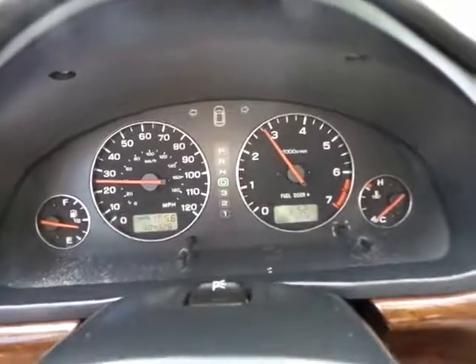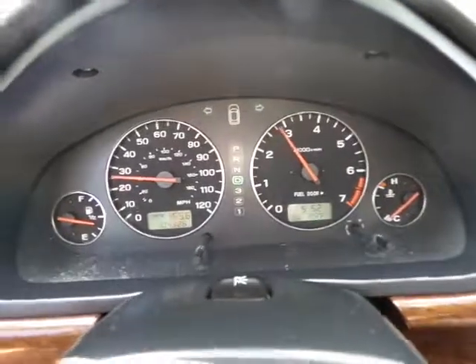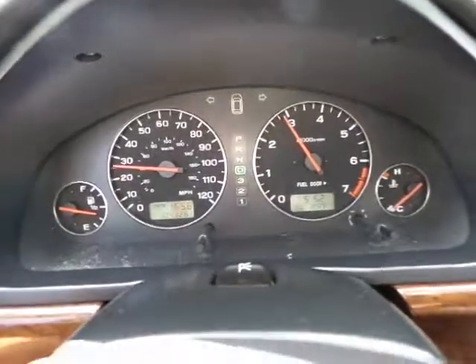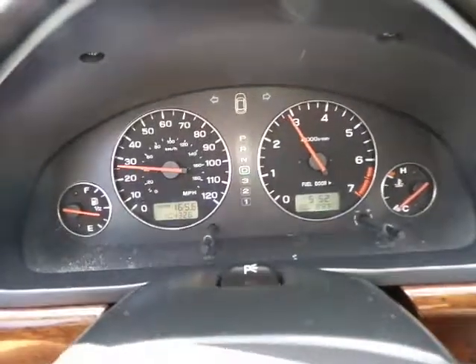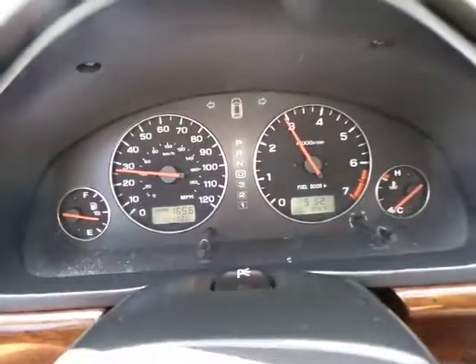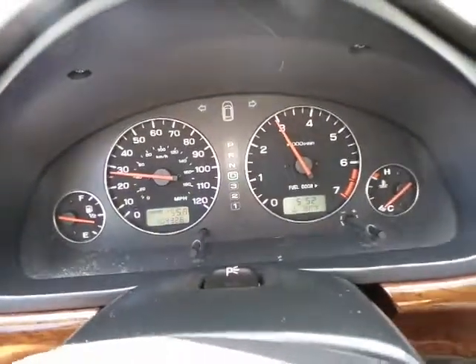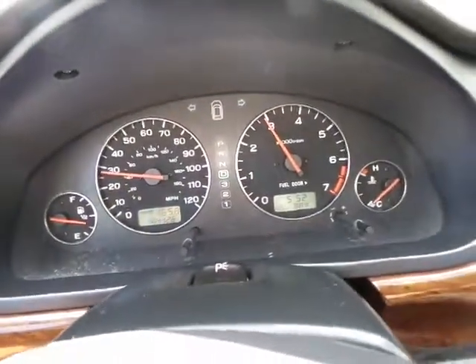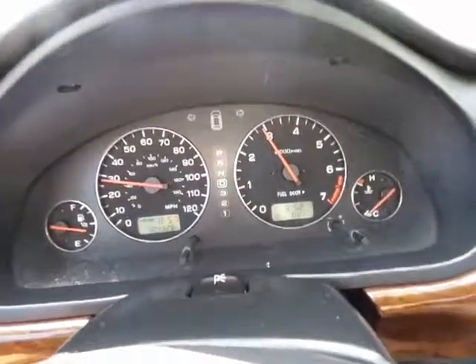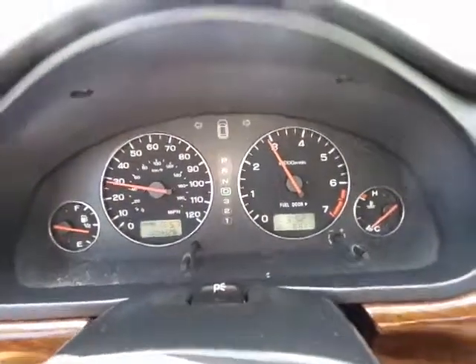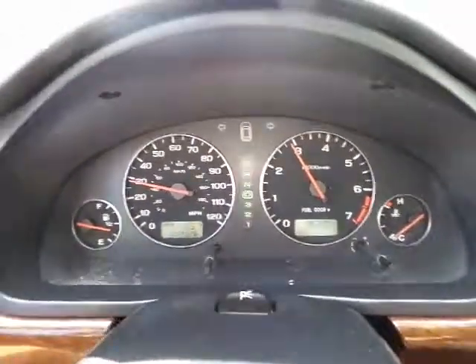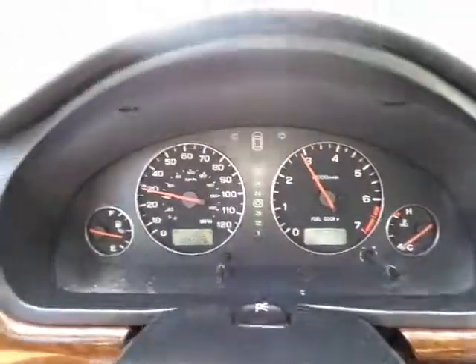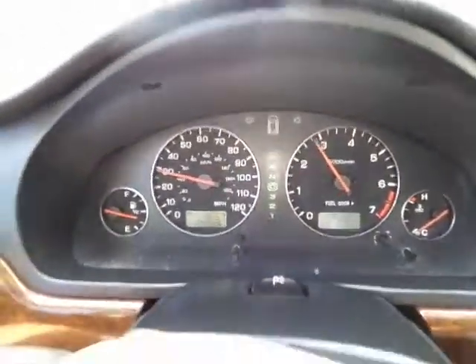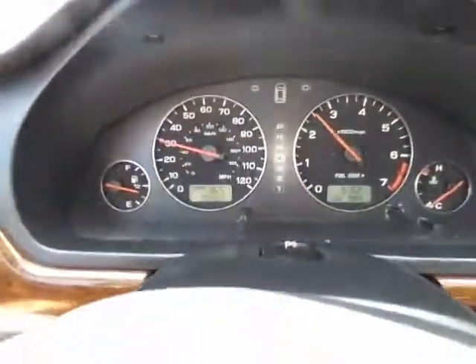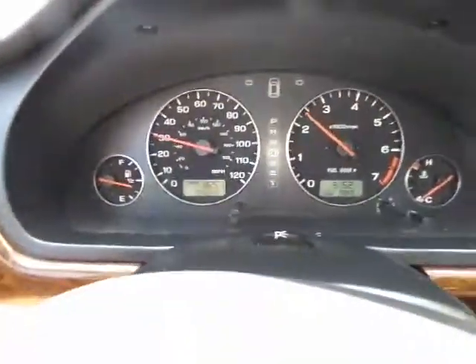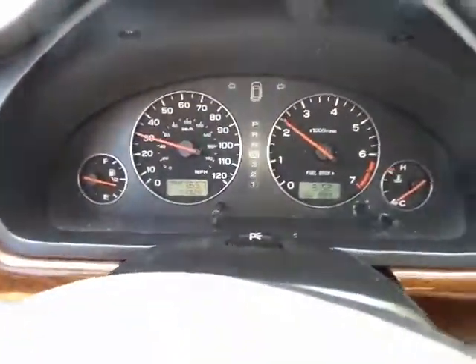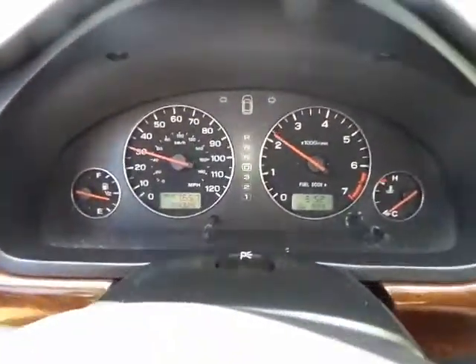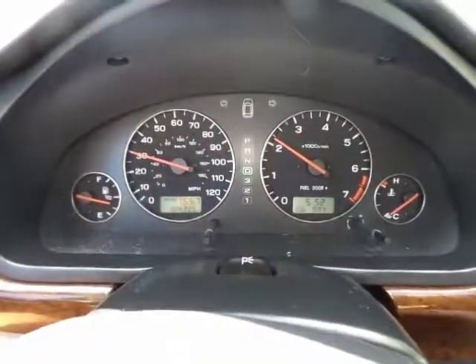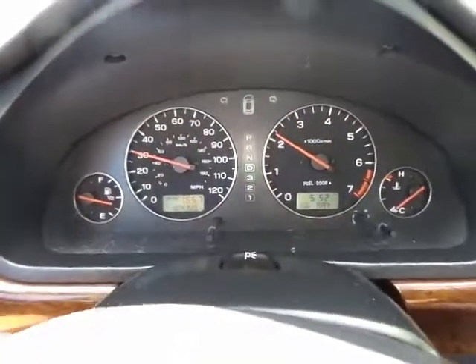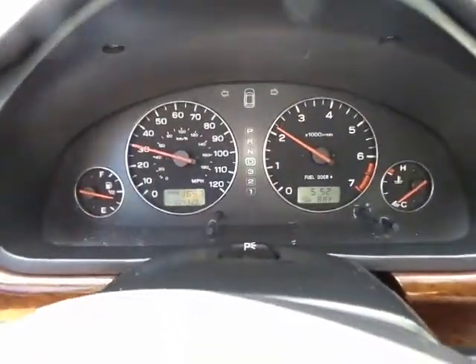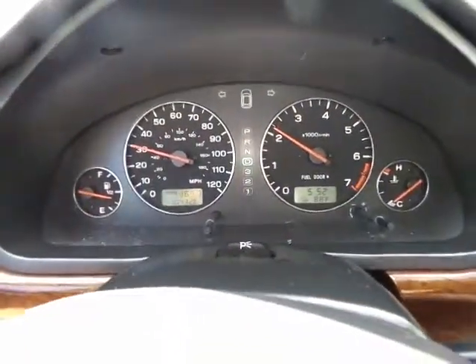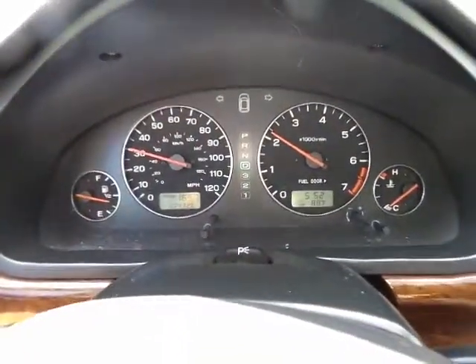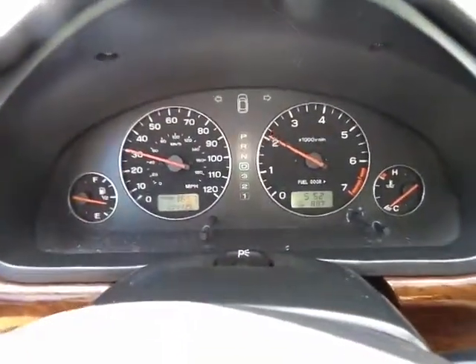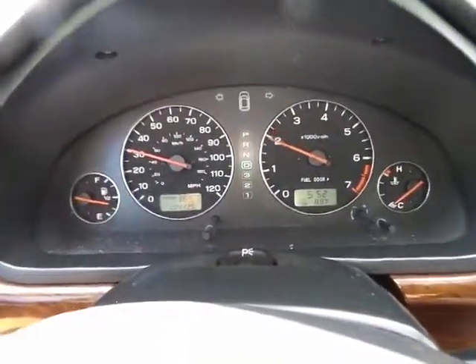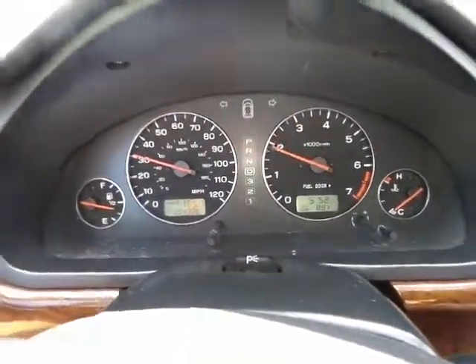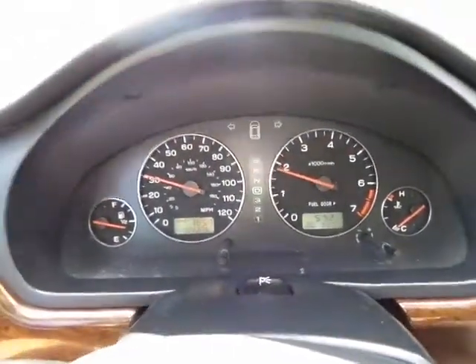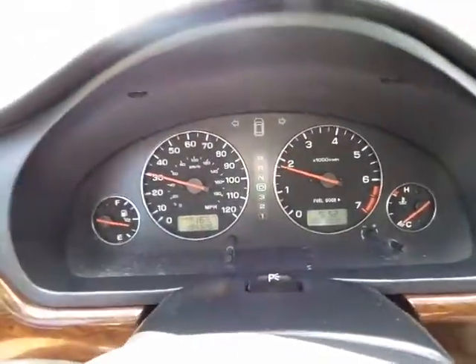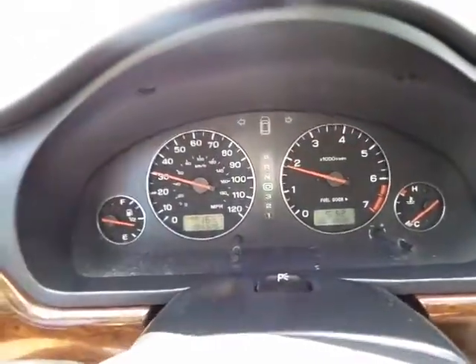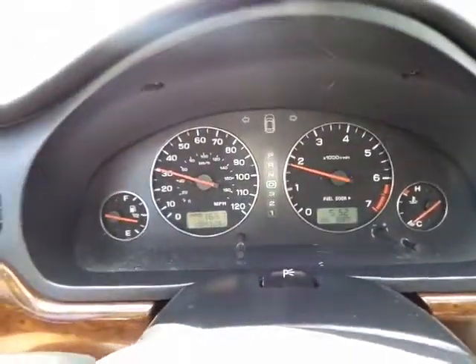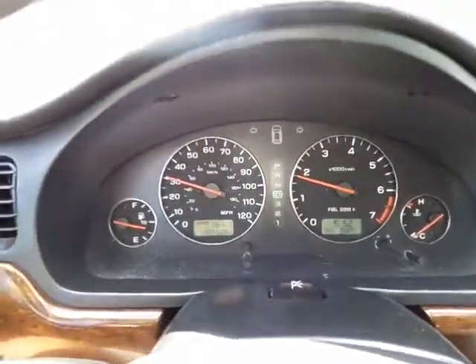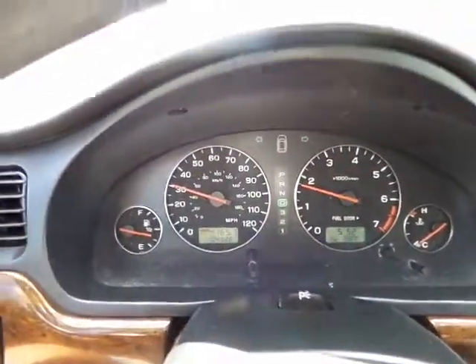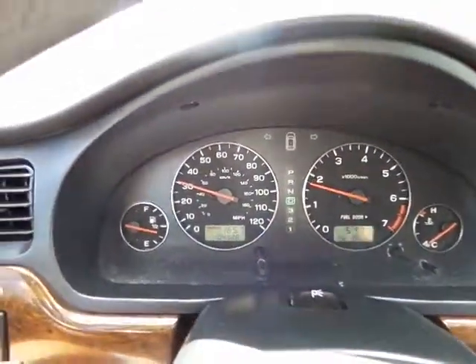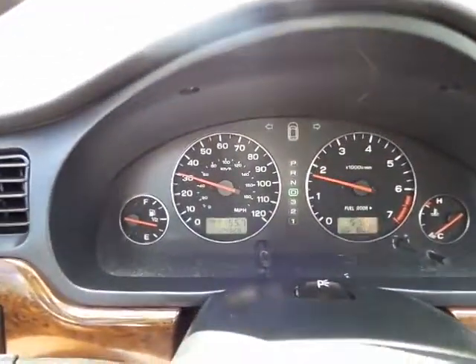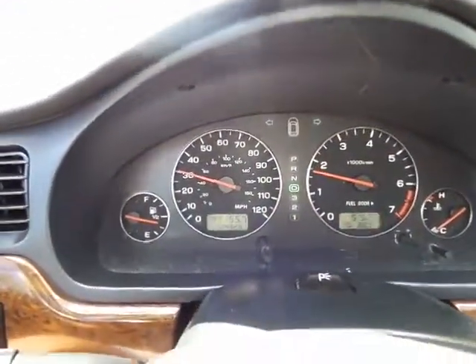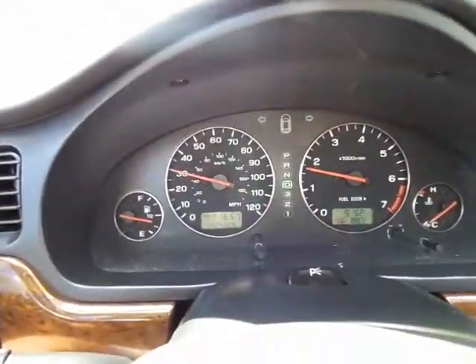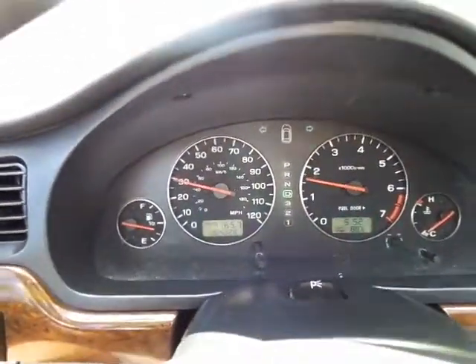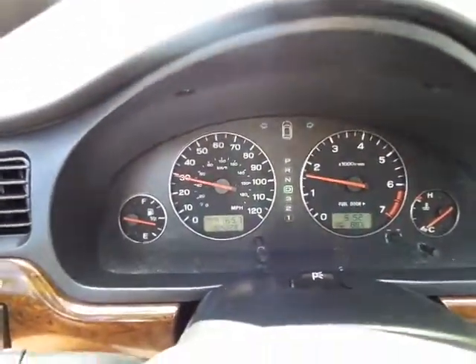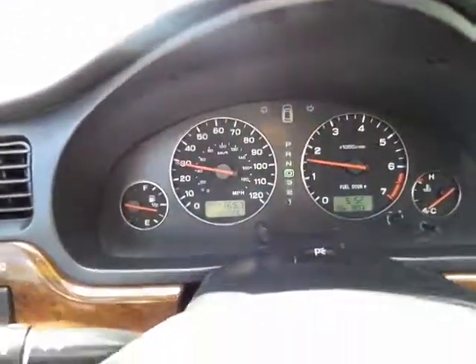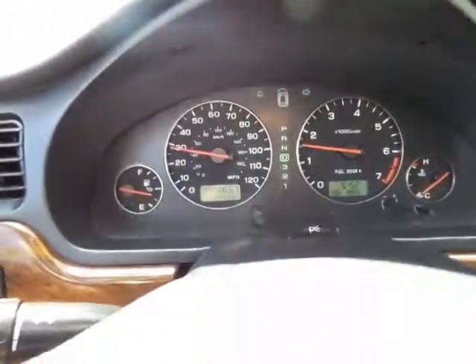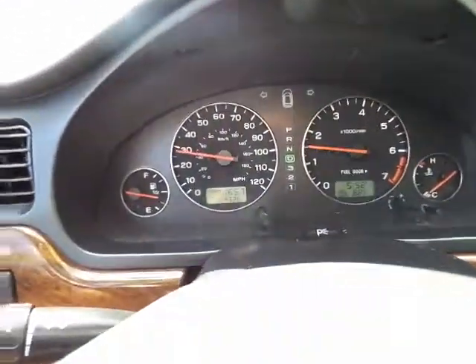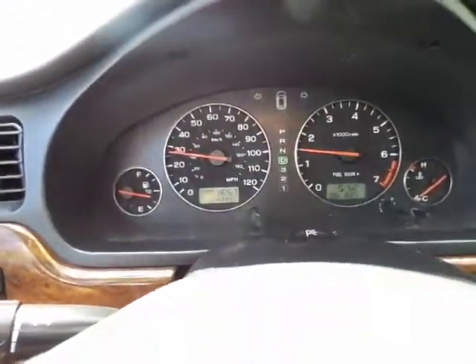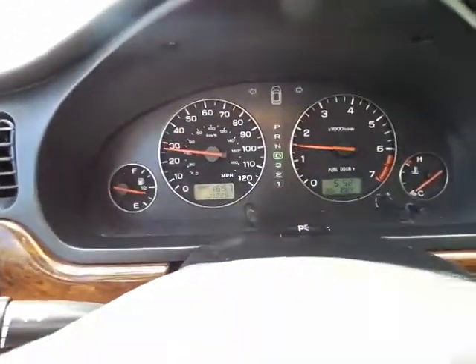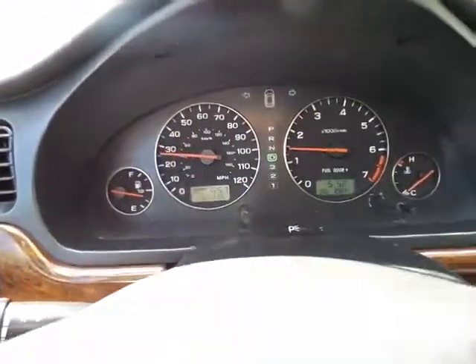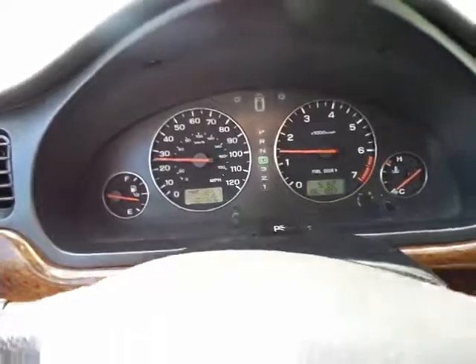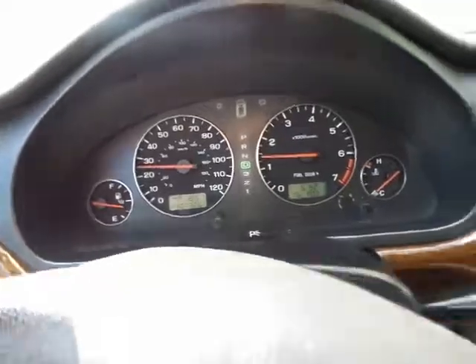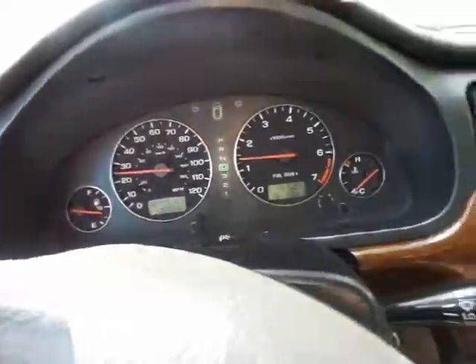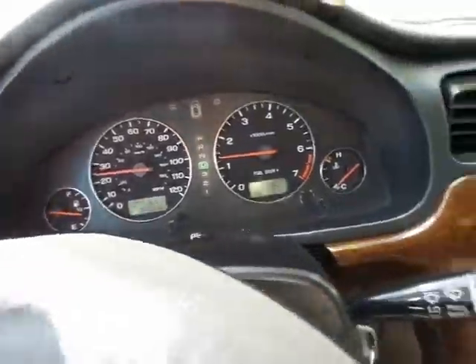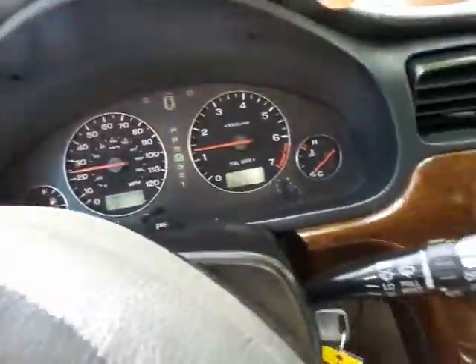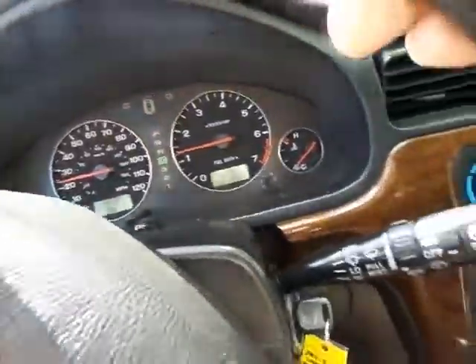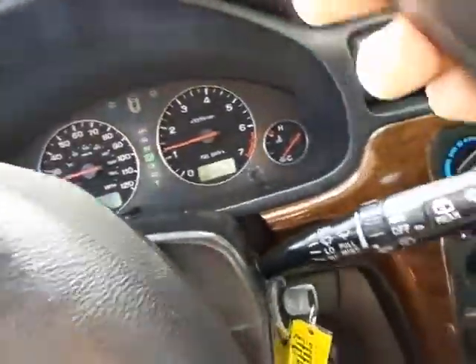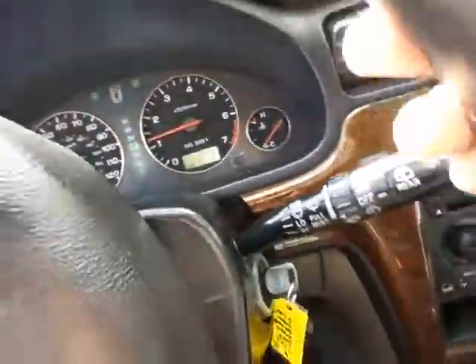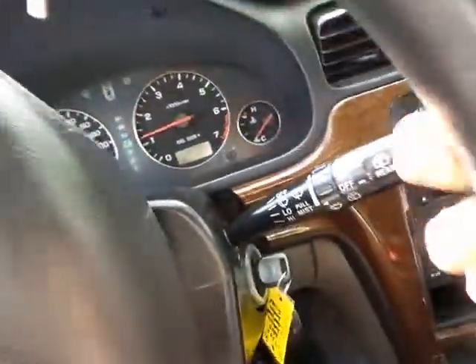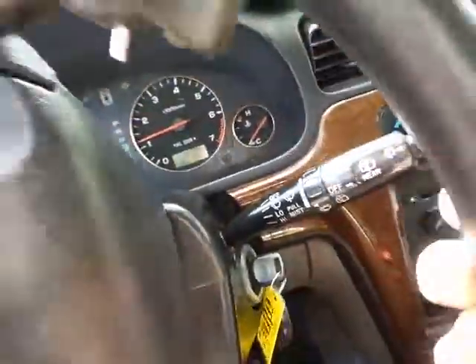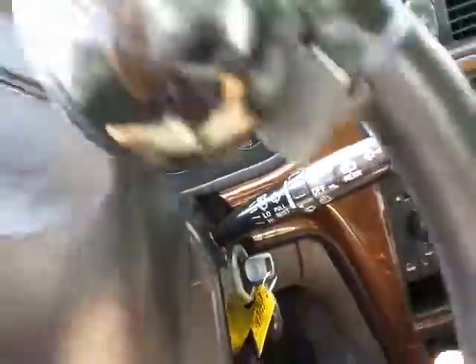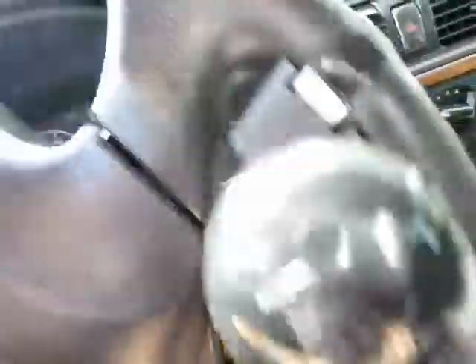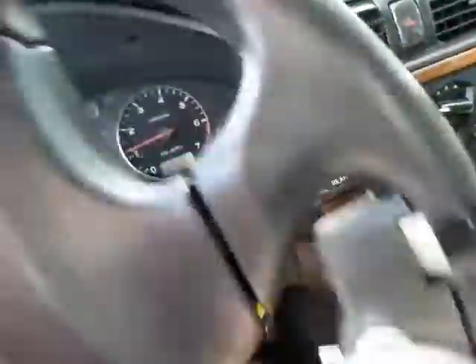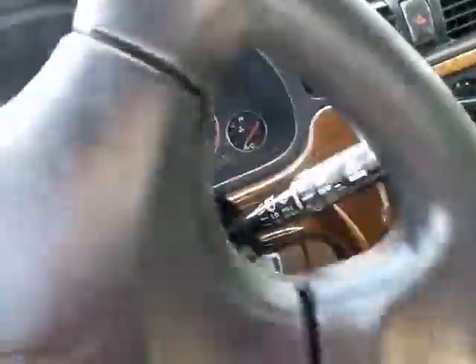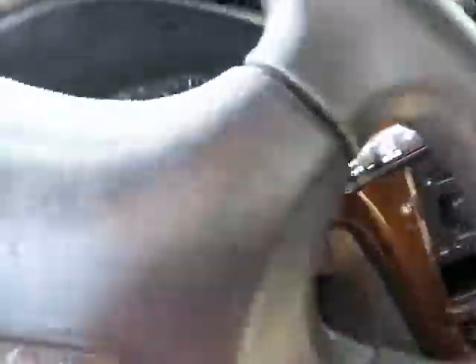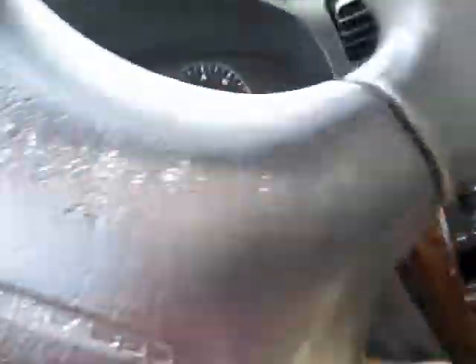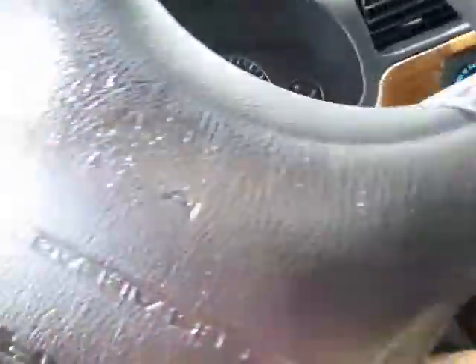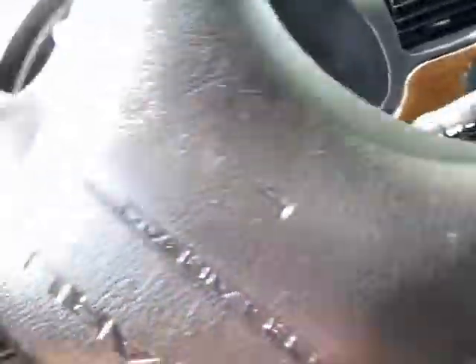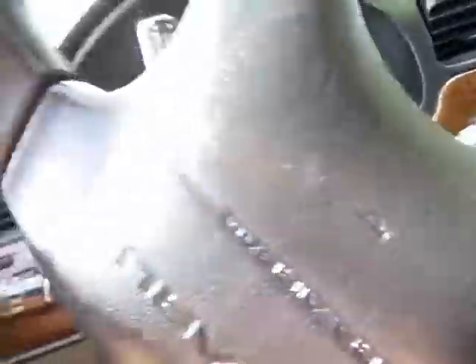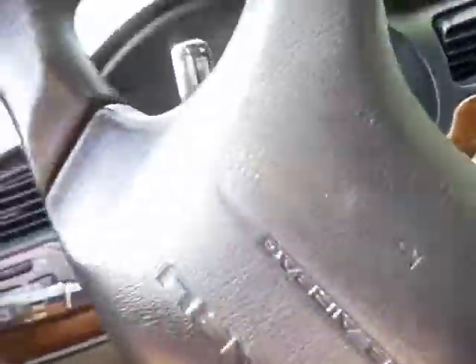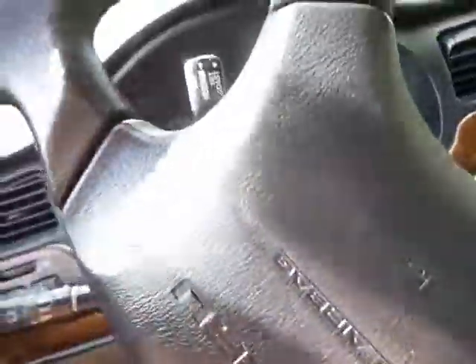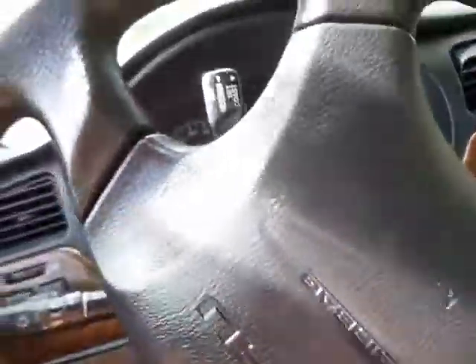As you can see, it's shifting nice and smooth, shocks are in really great condition, and it handles quite nicely.